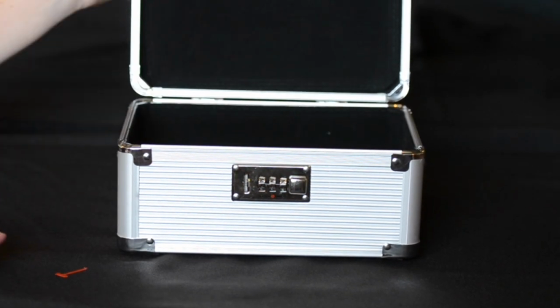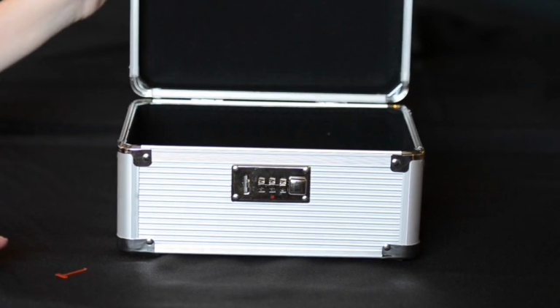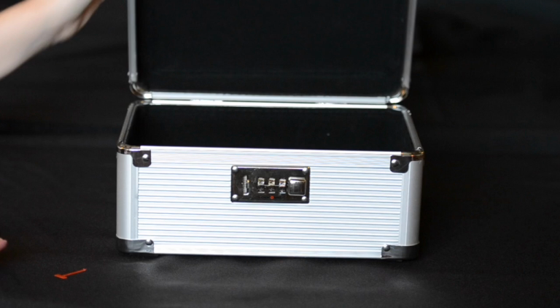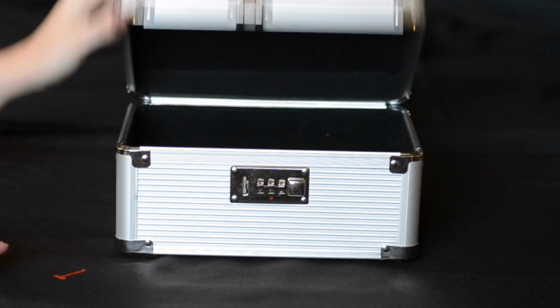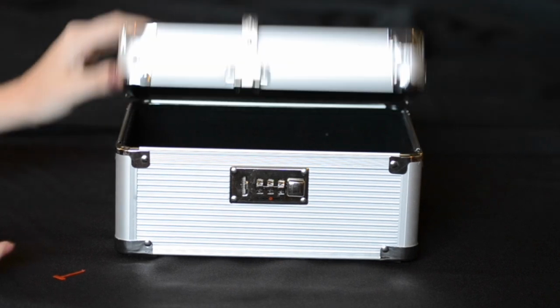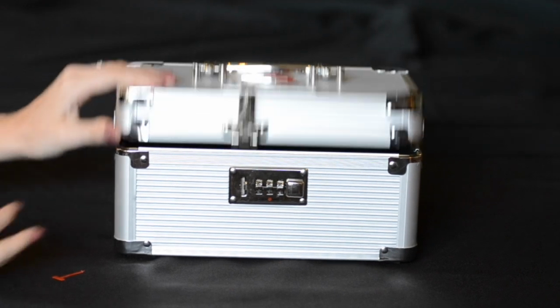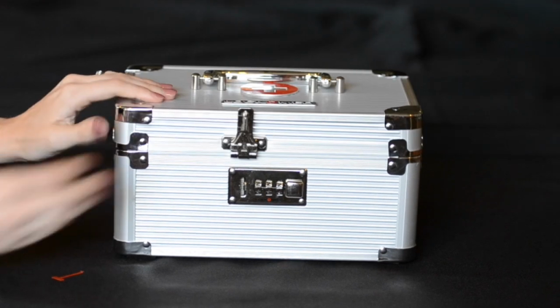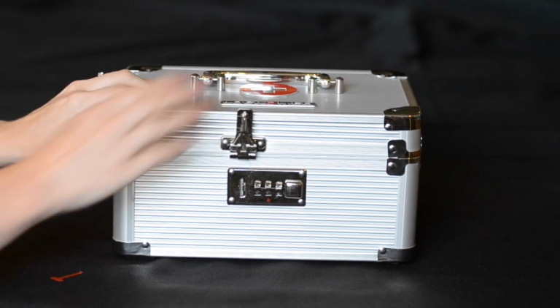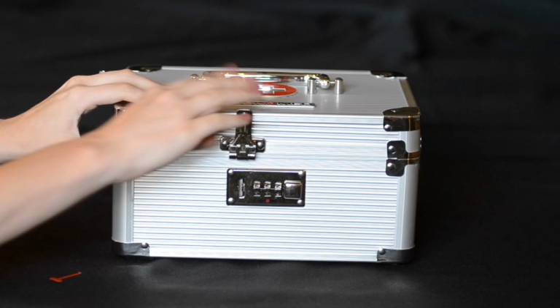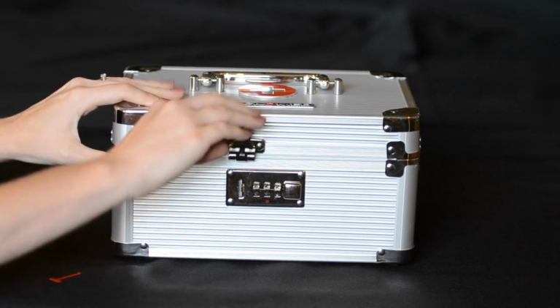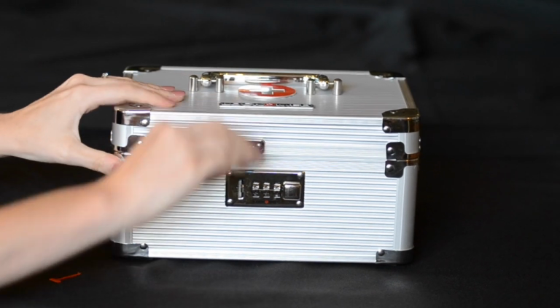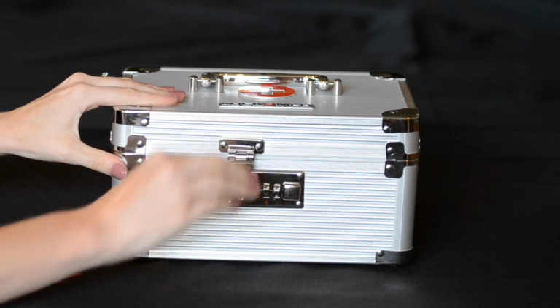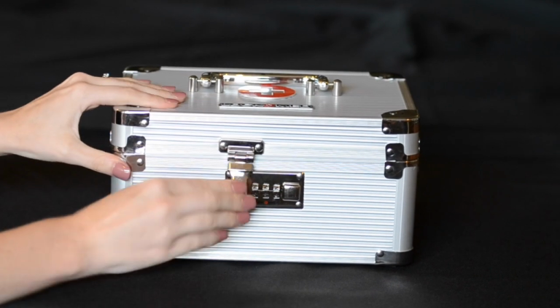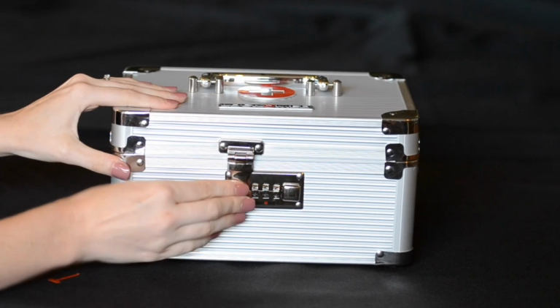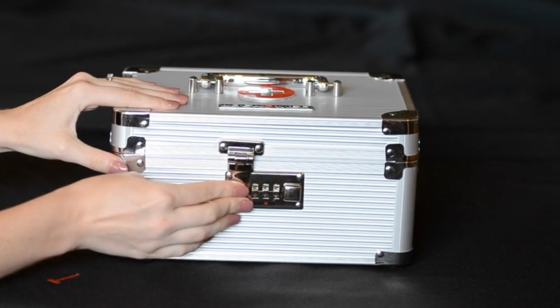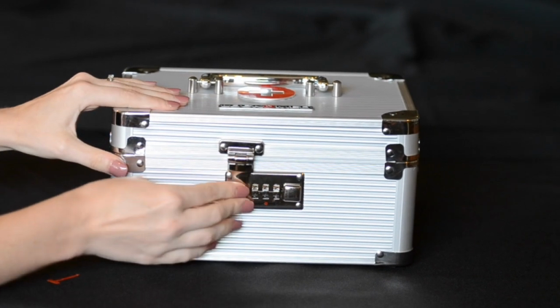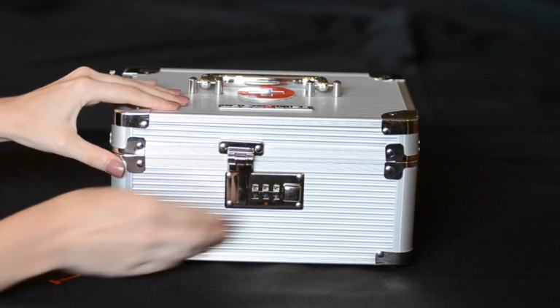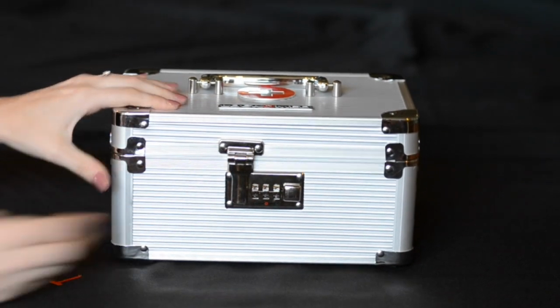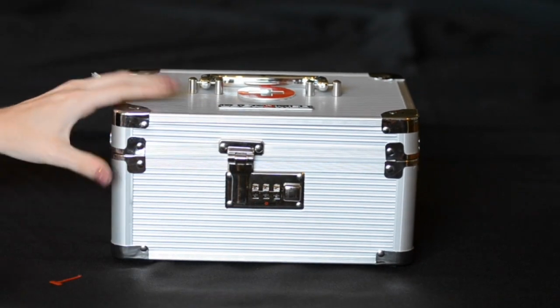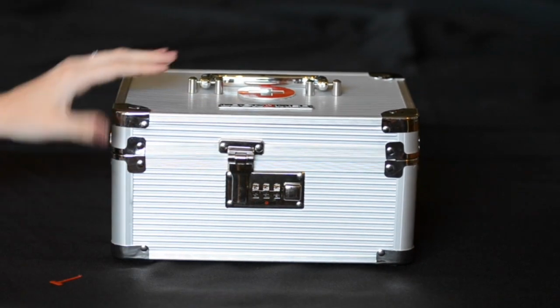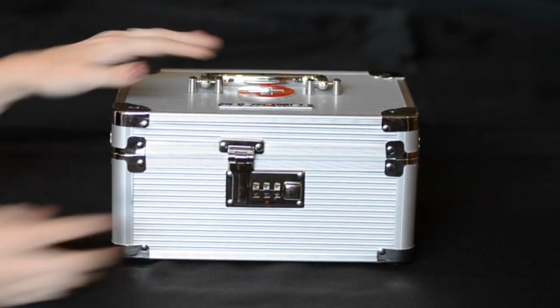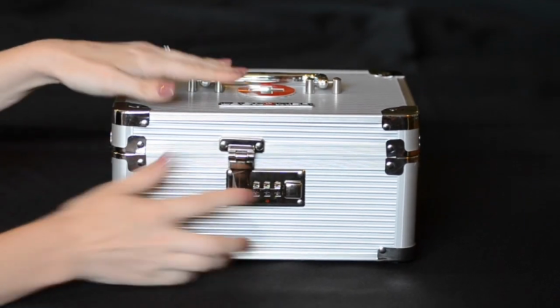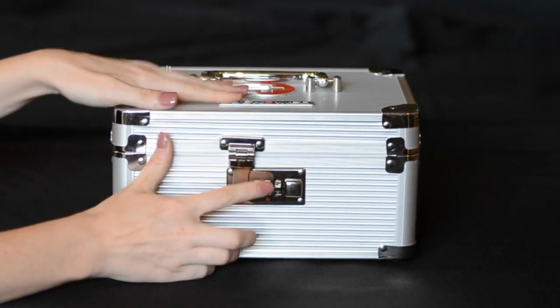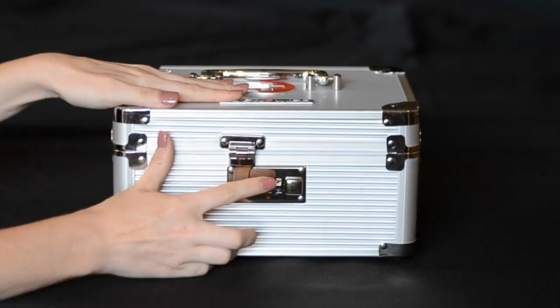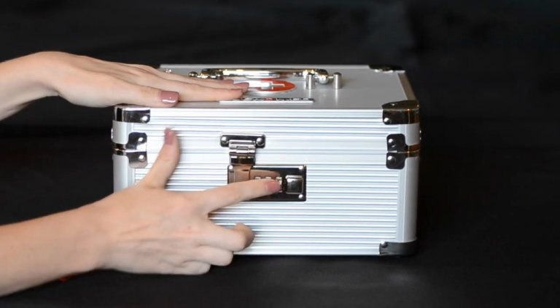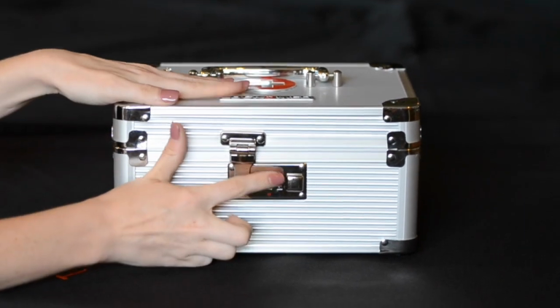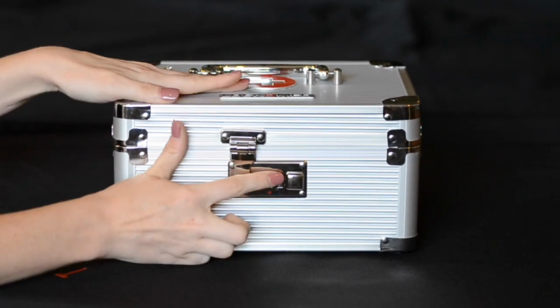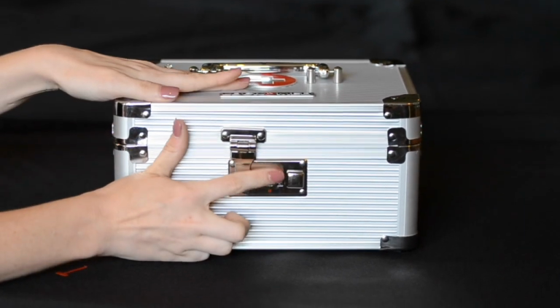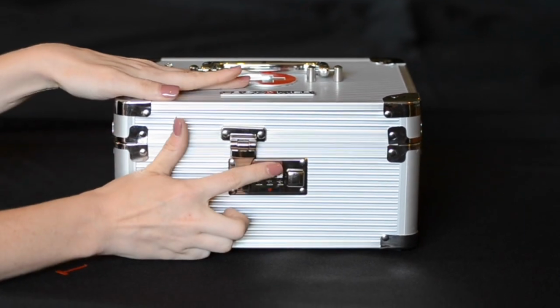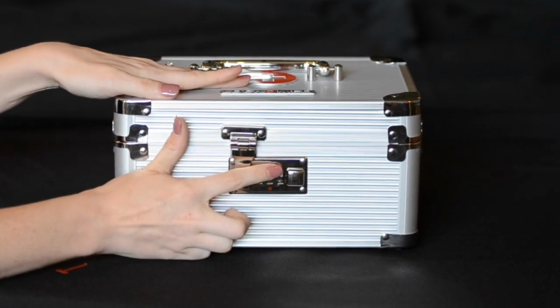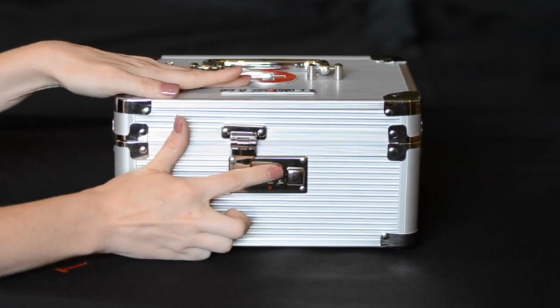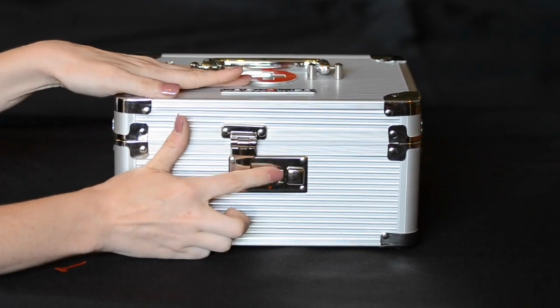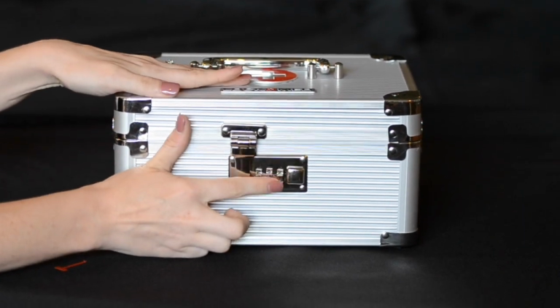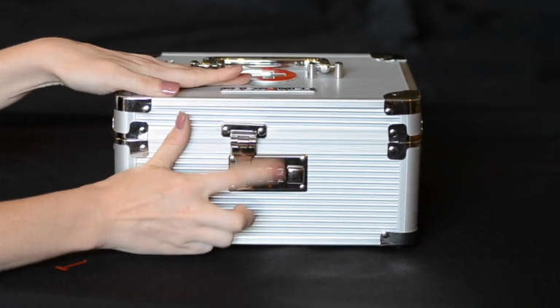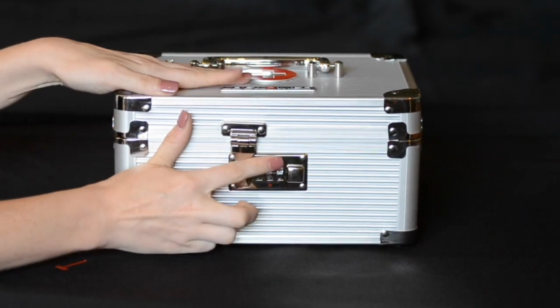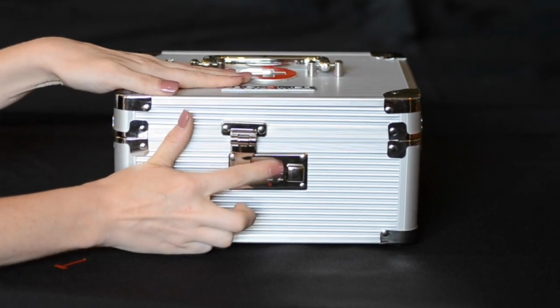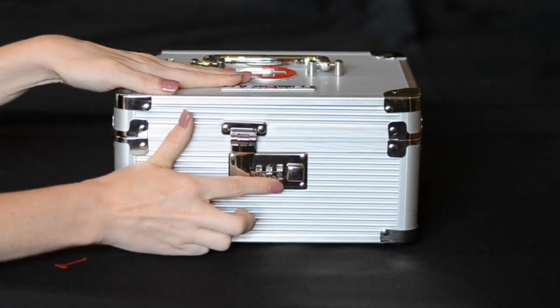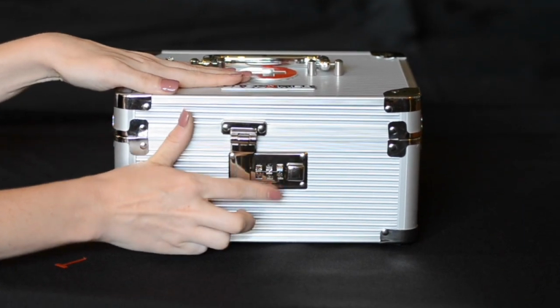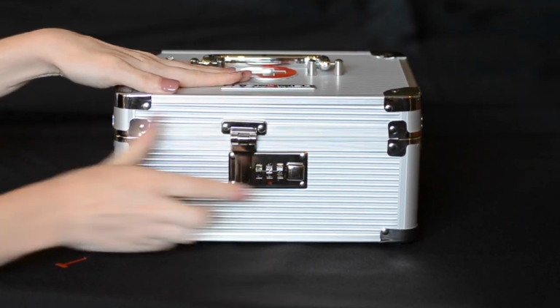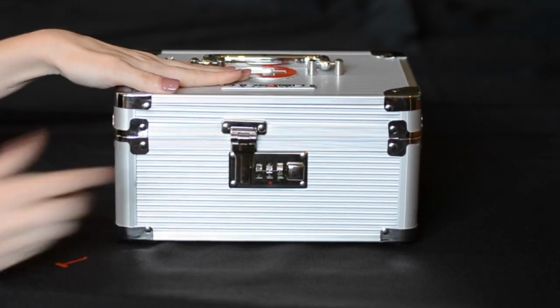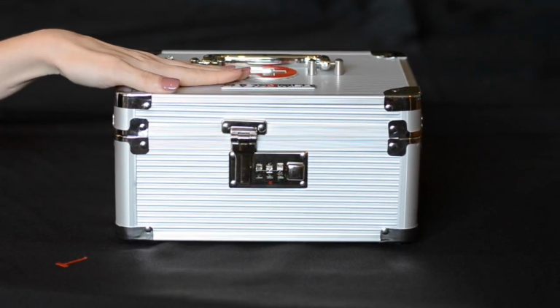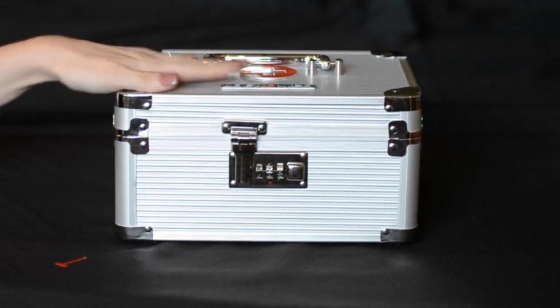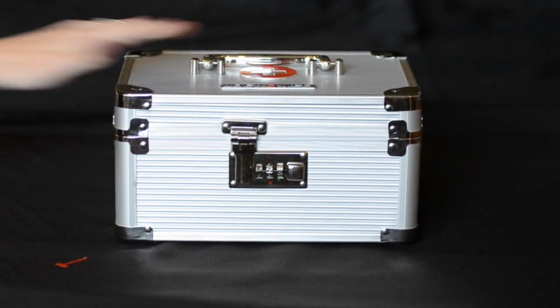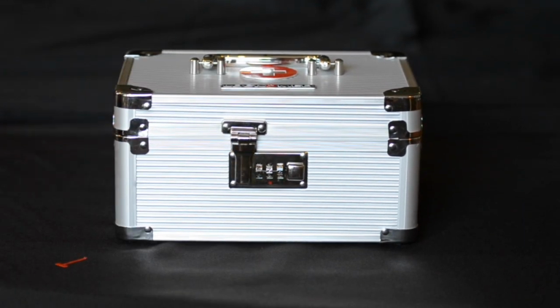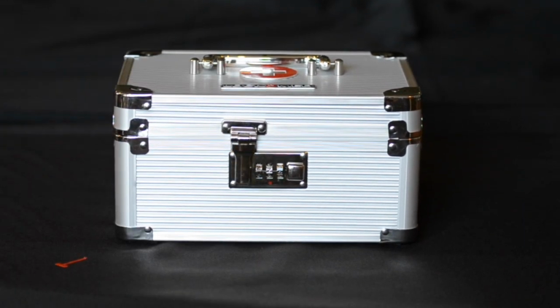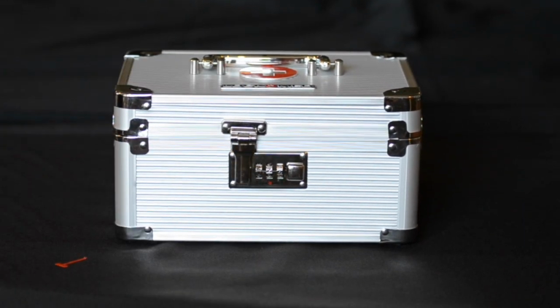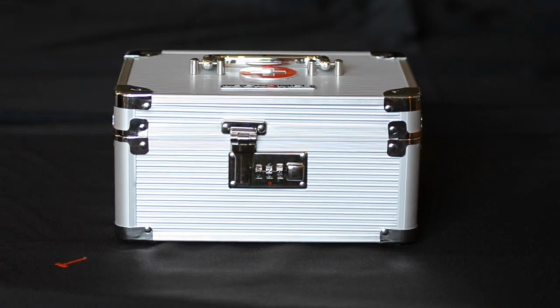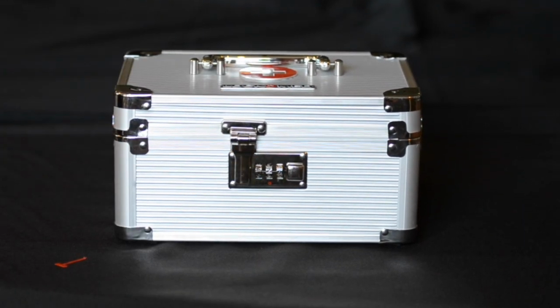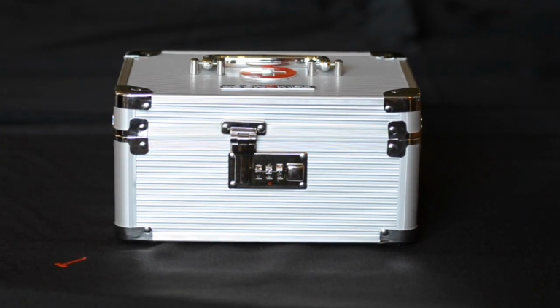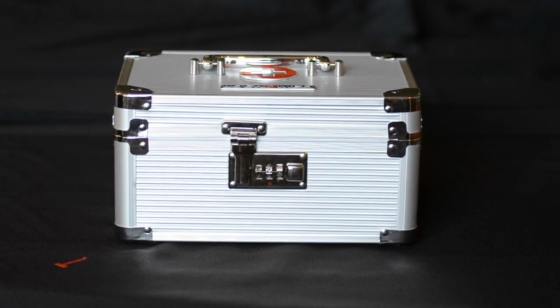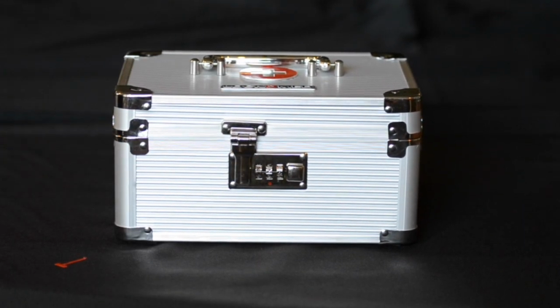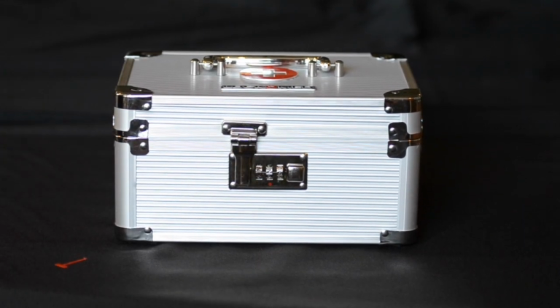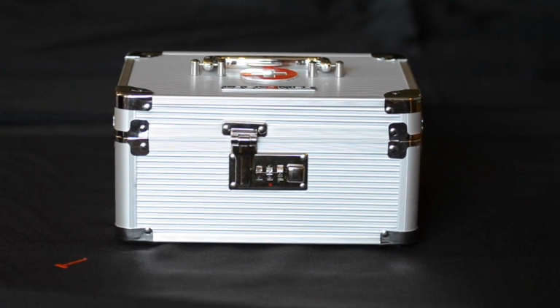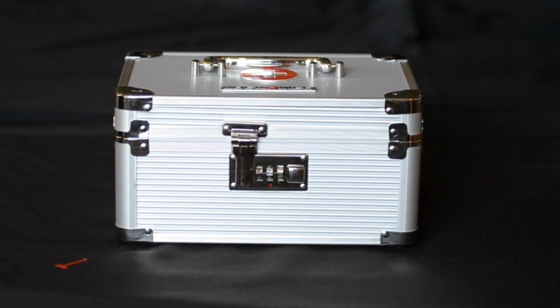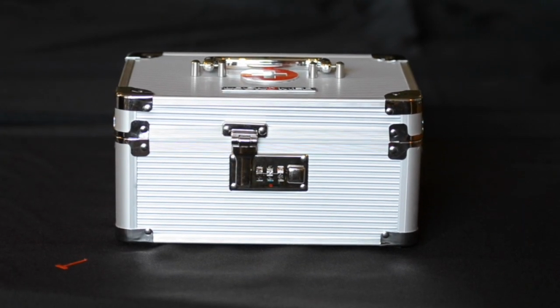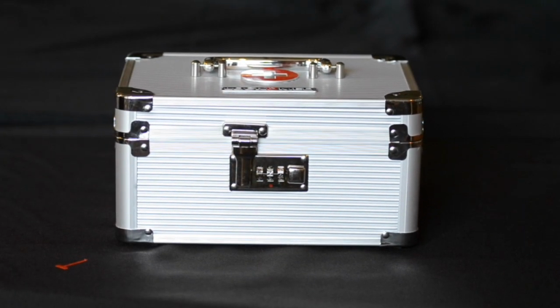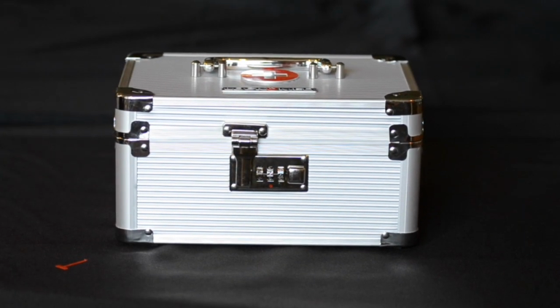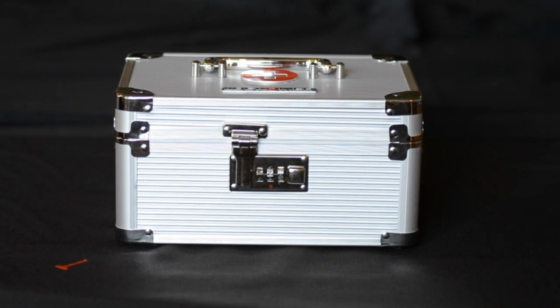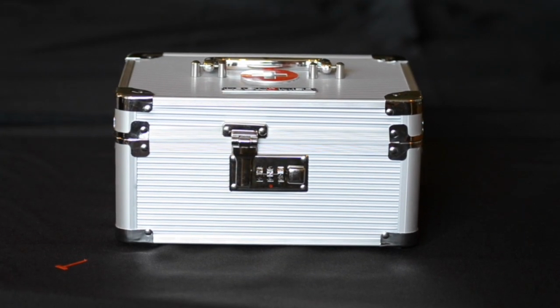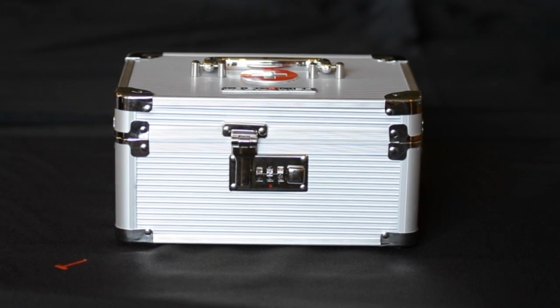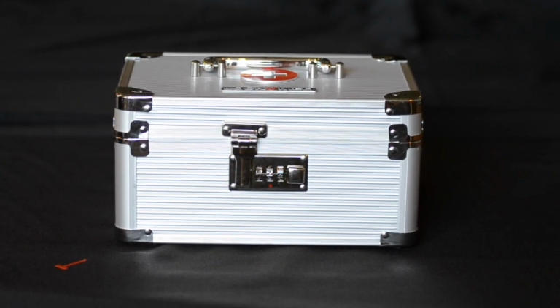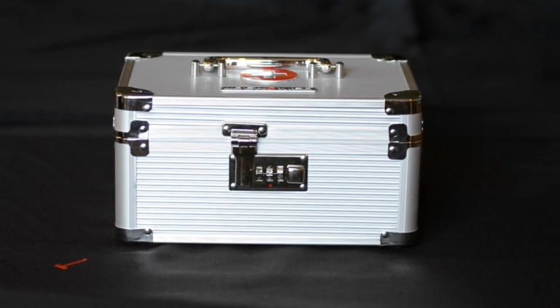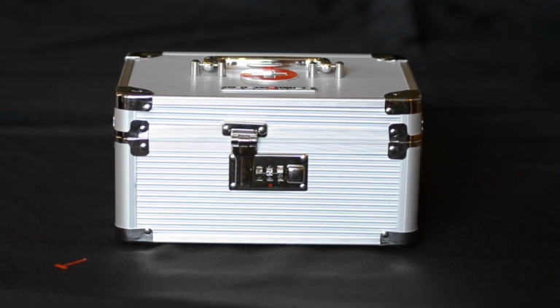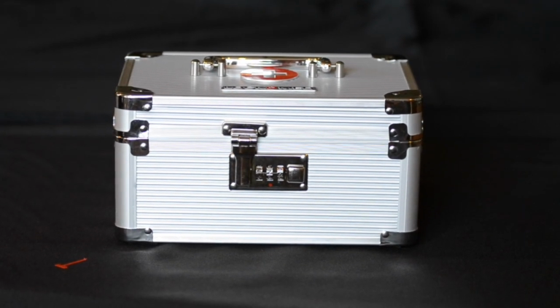Let go of the button and lock the box. Make sure to scramble your combination so that it's not showing.